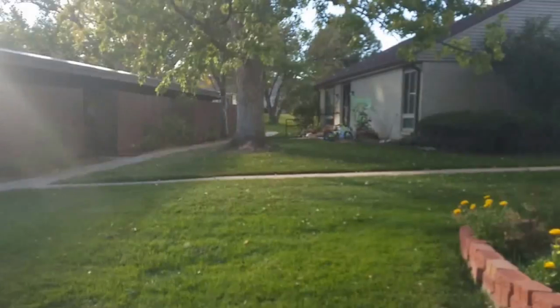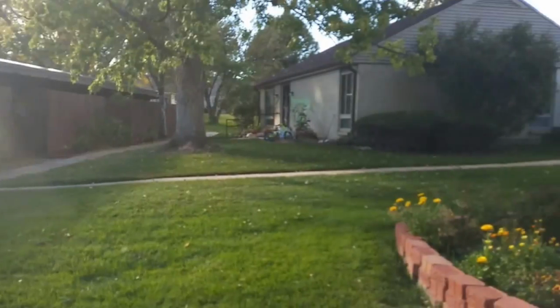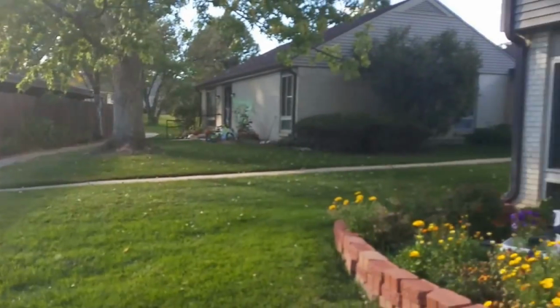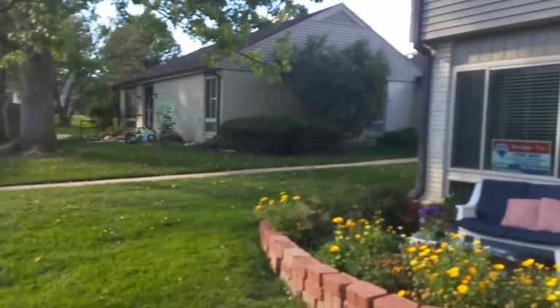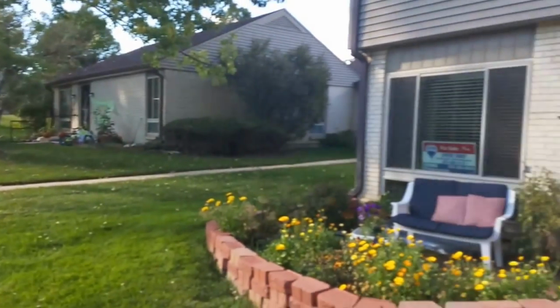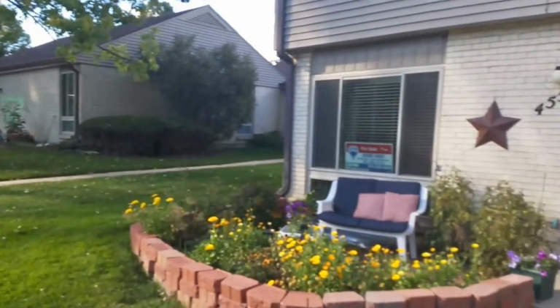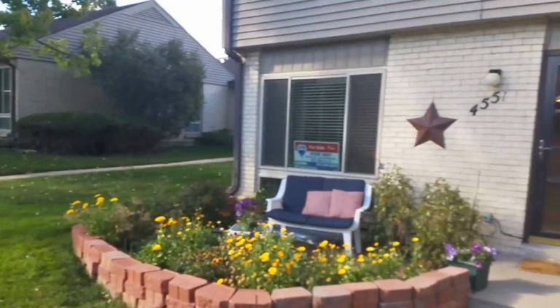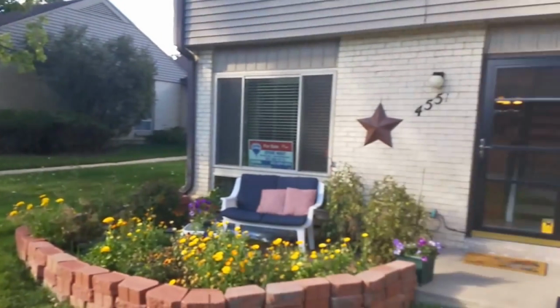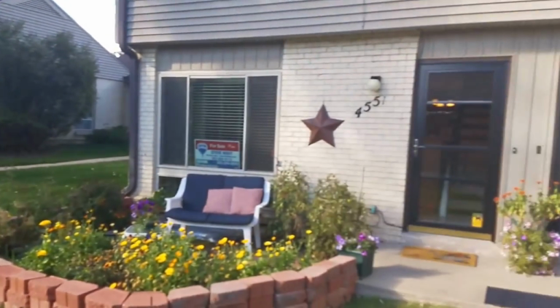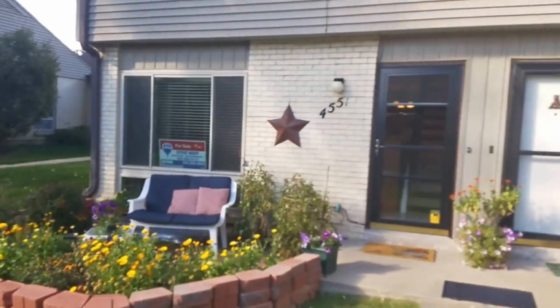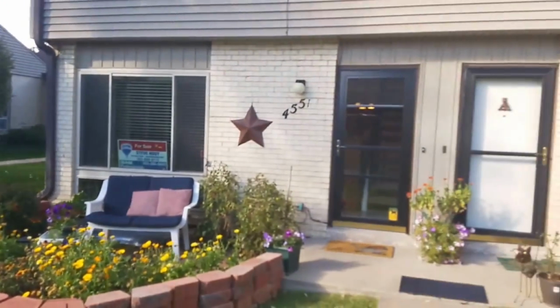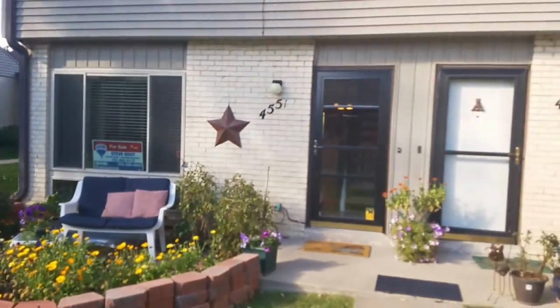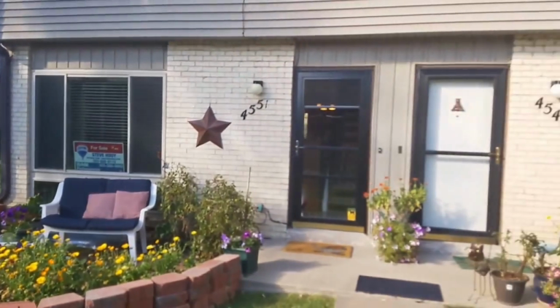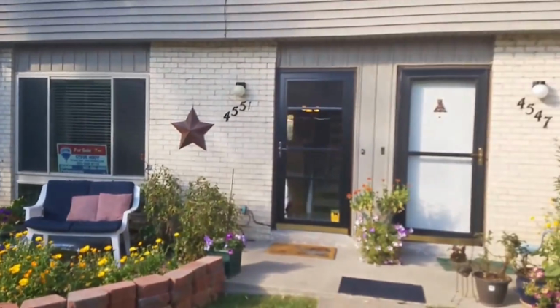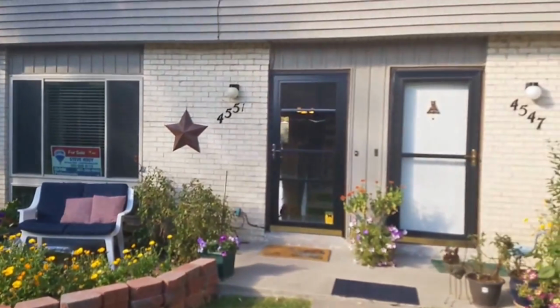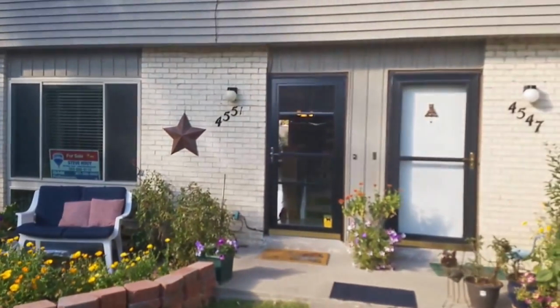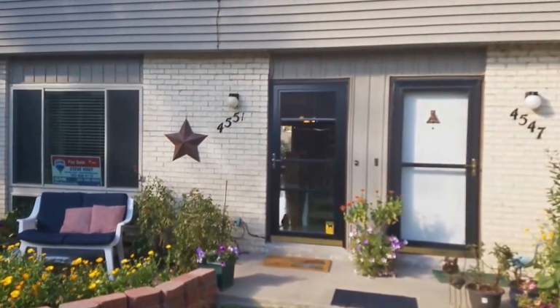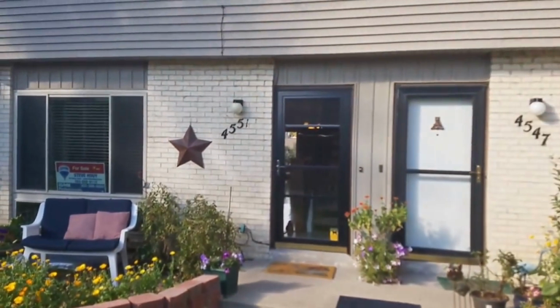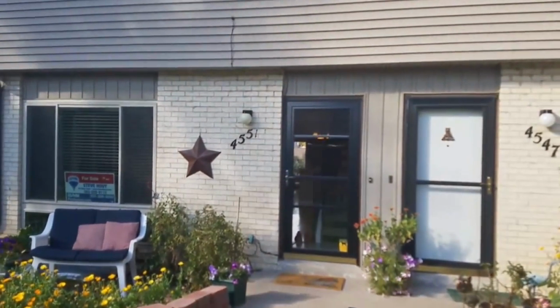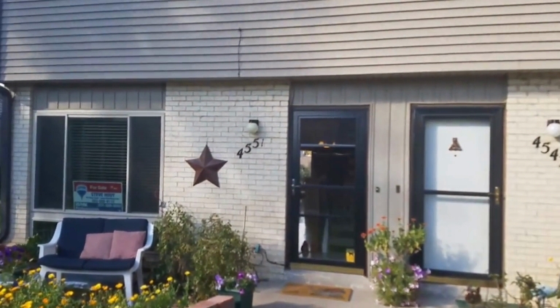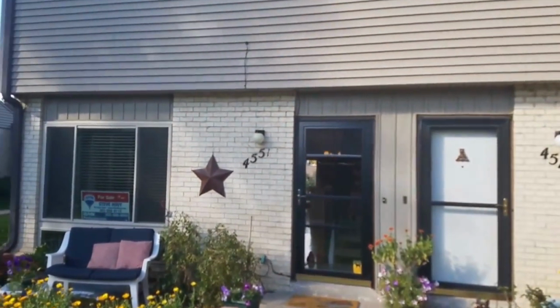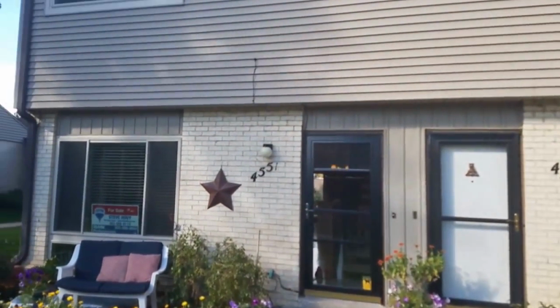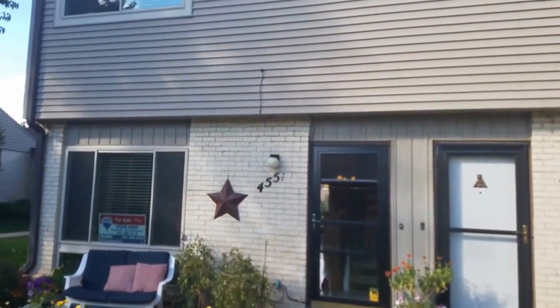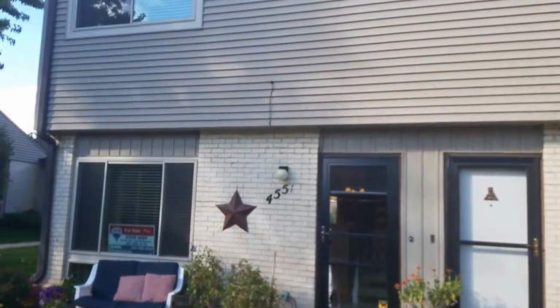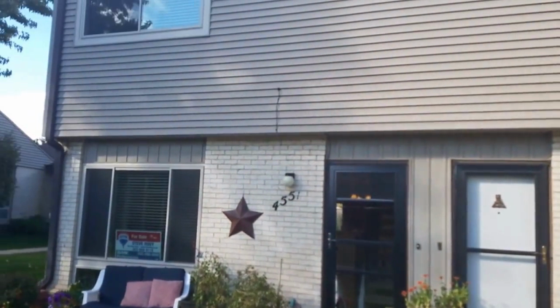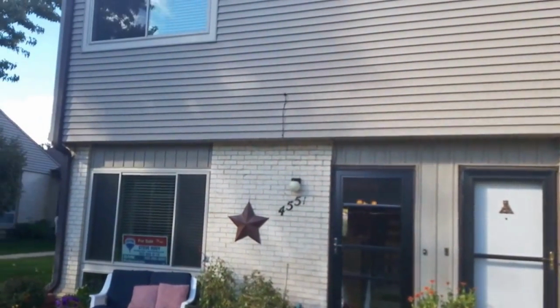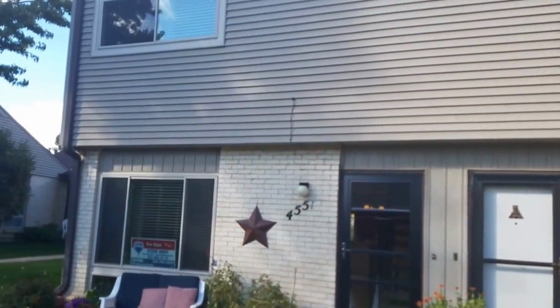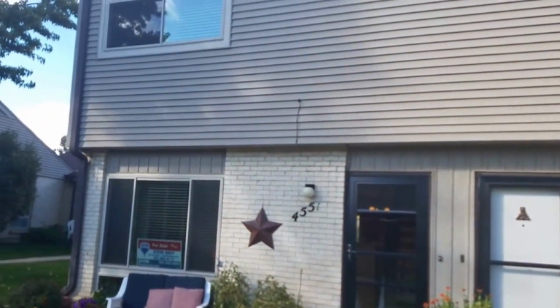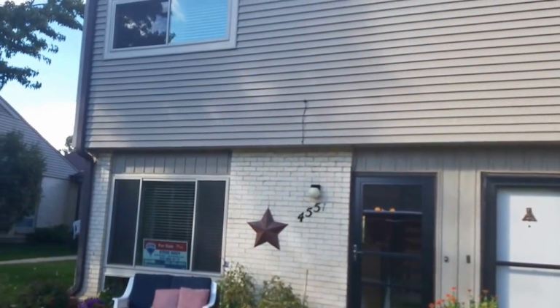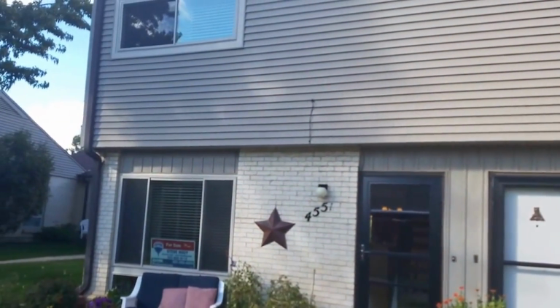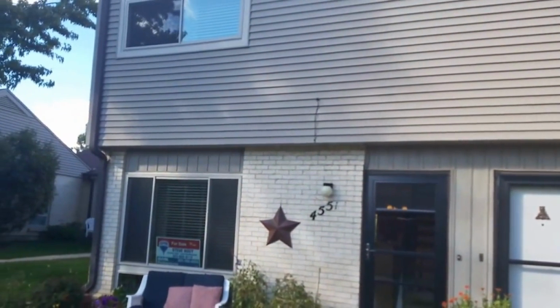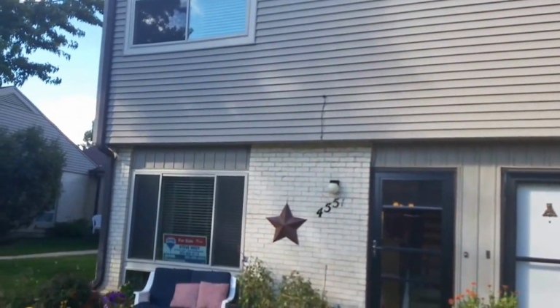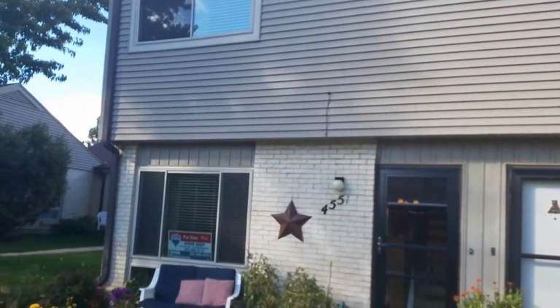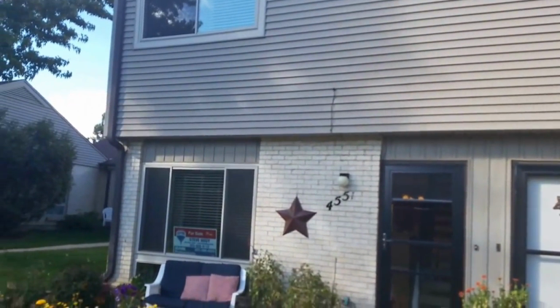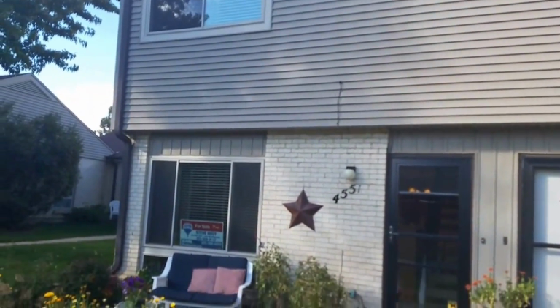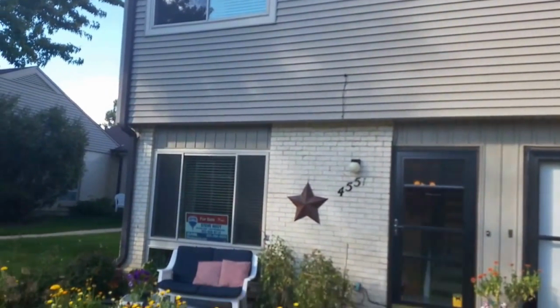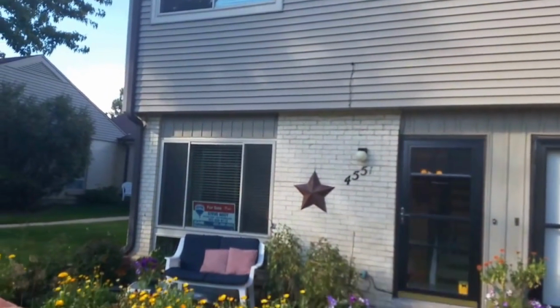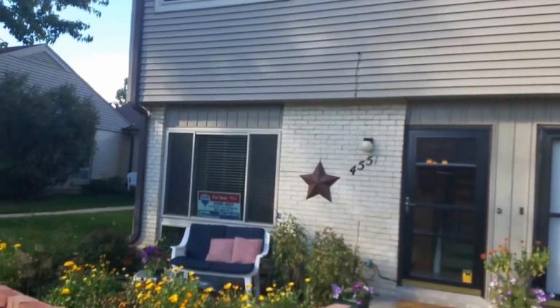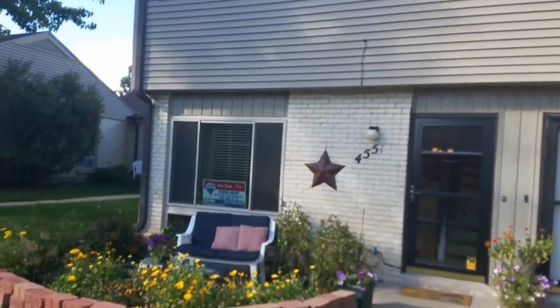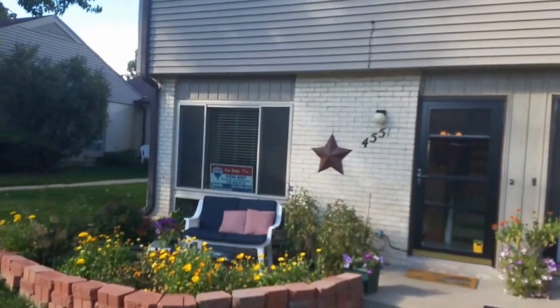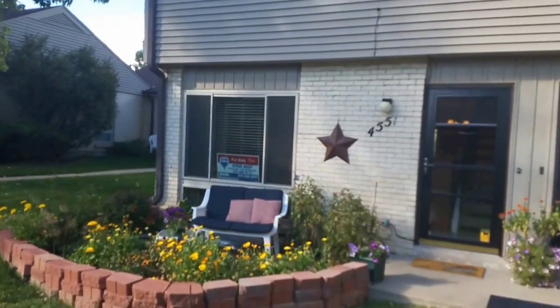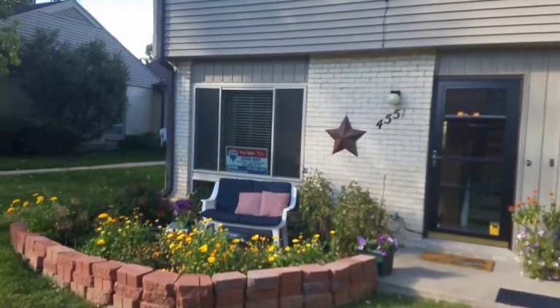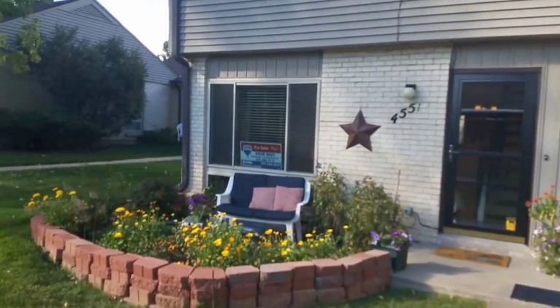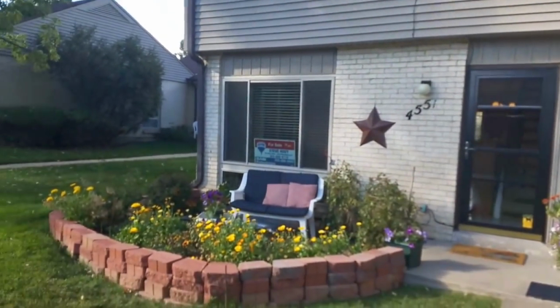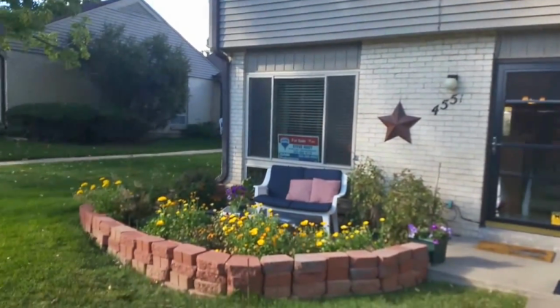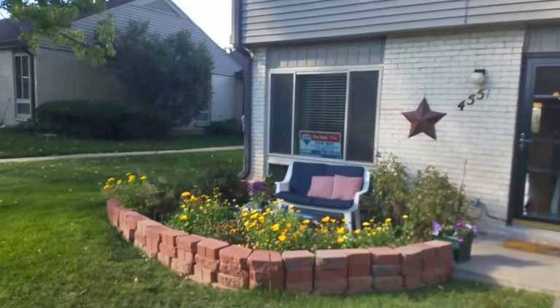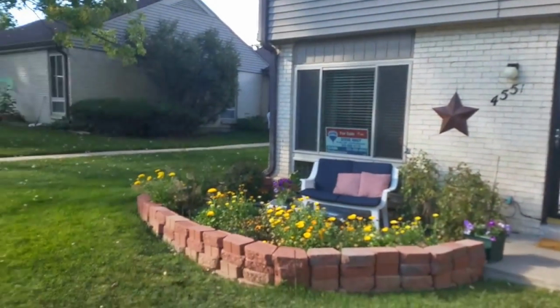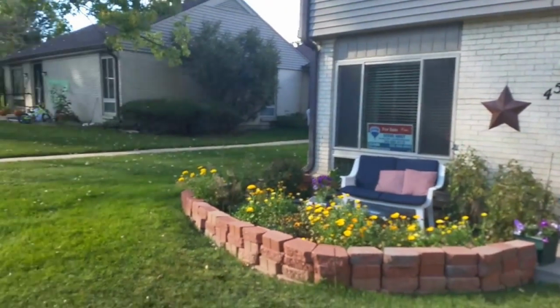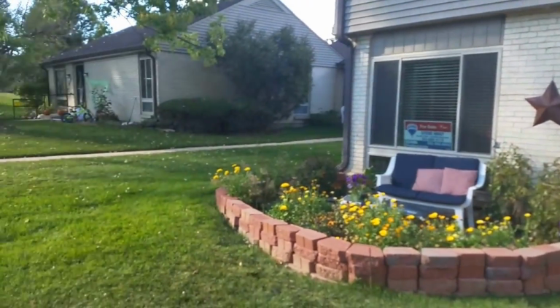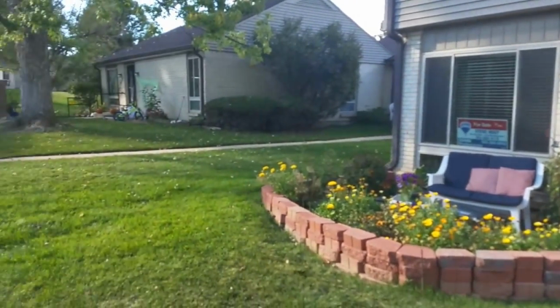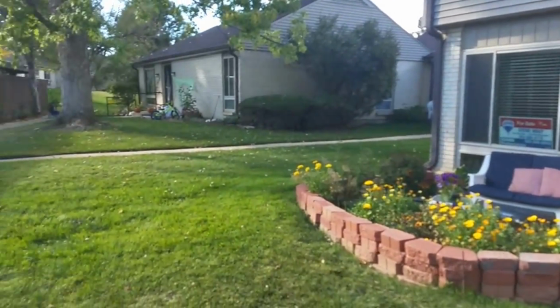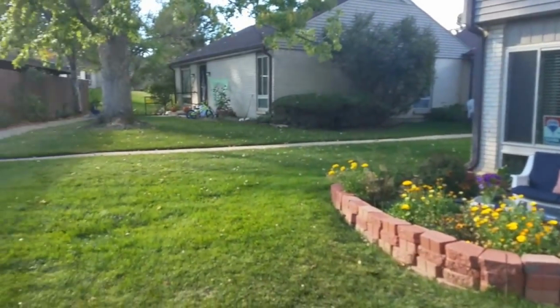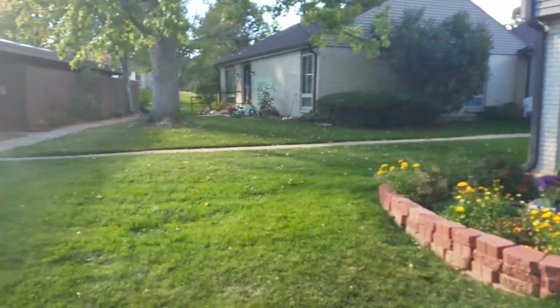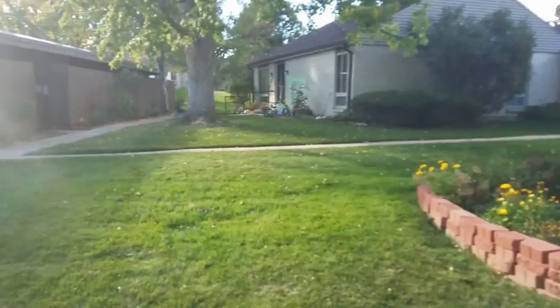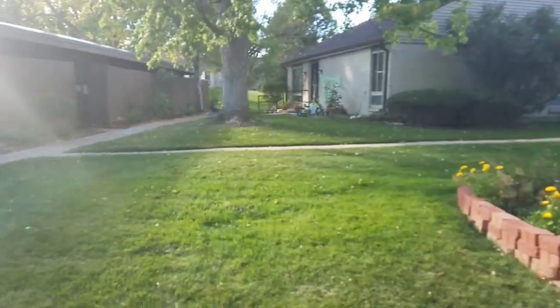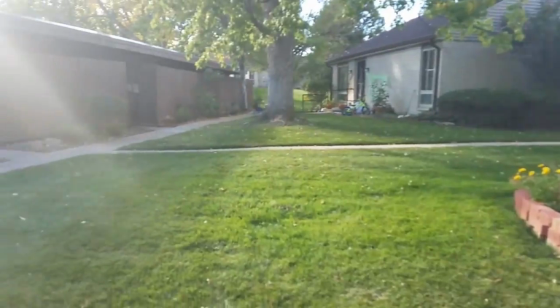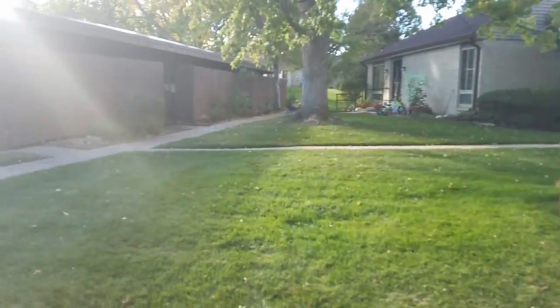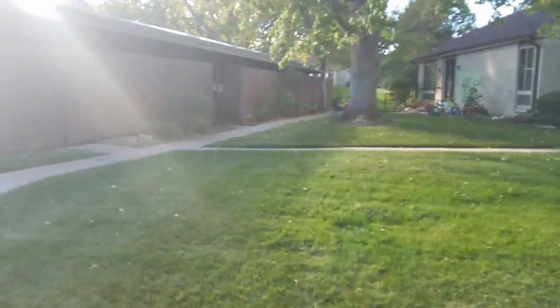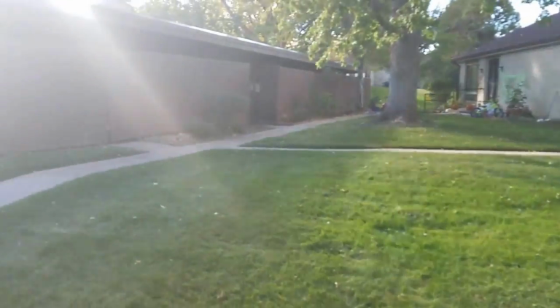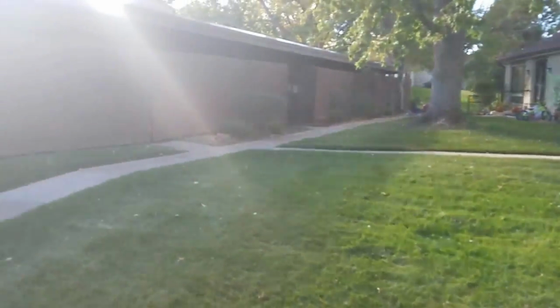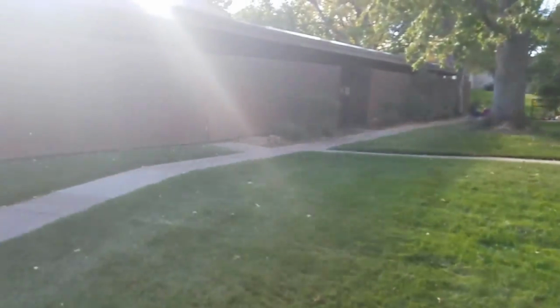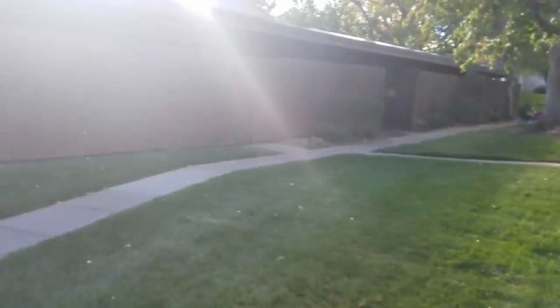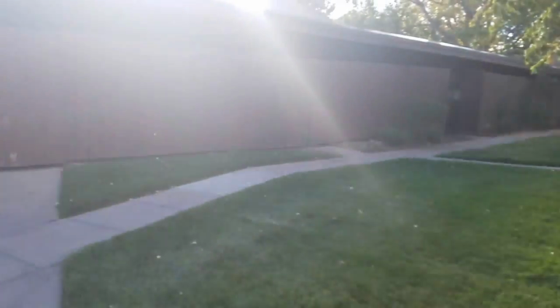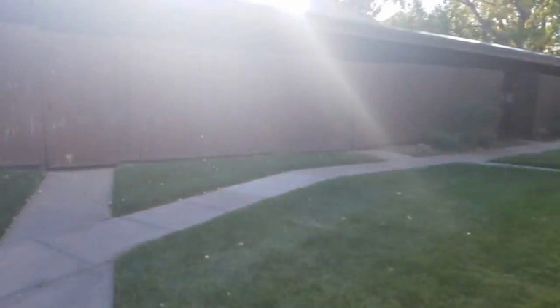We are at 4551 West Pond Circle. Nice end unit here.